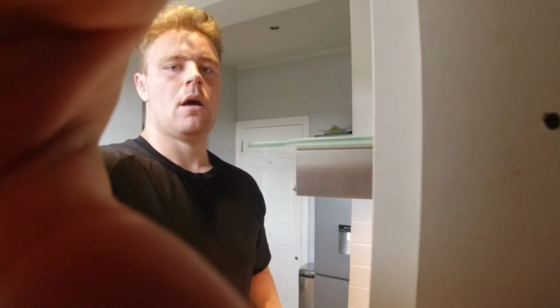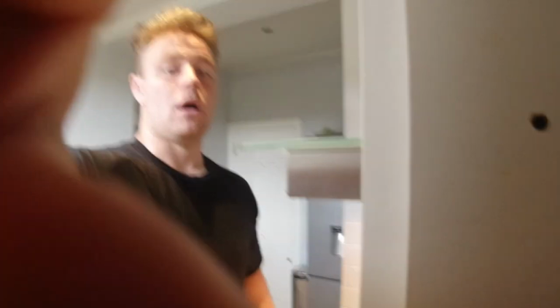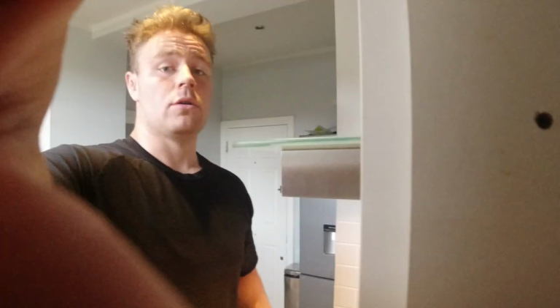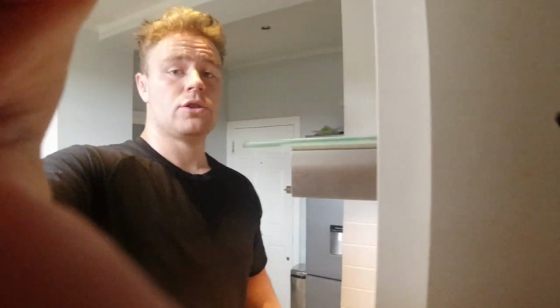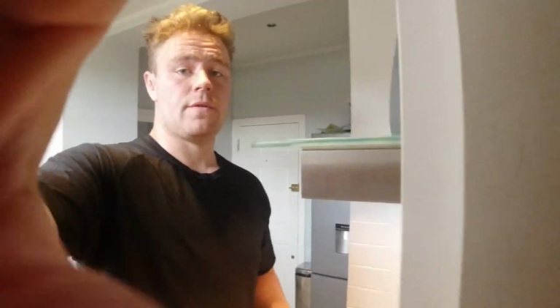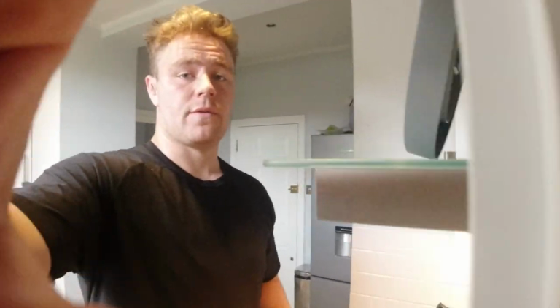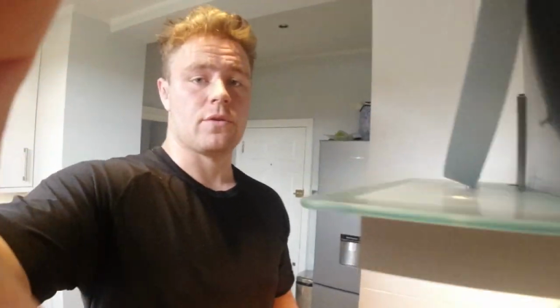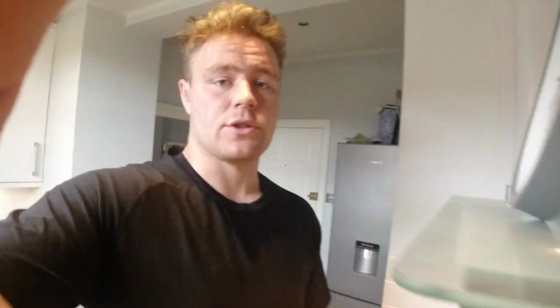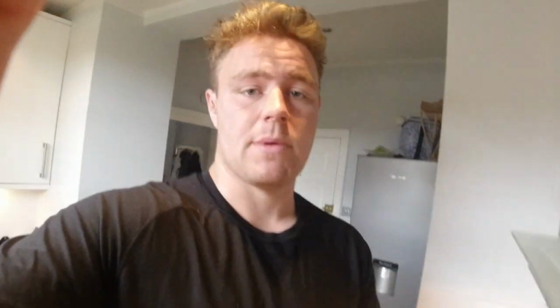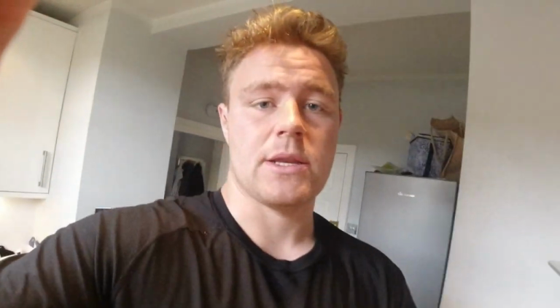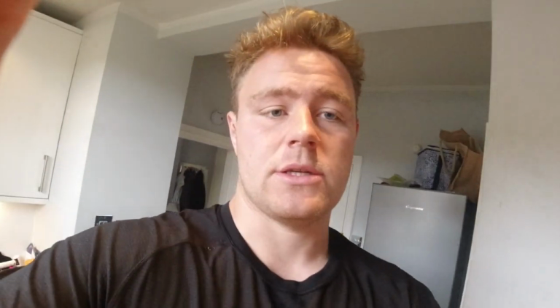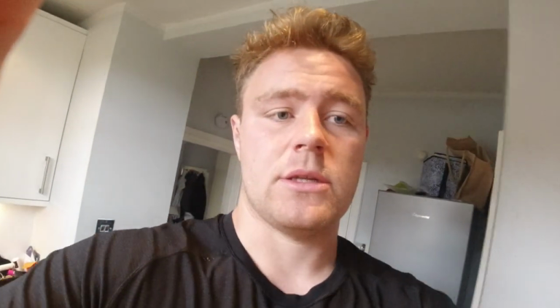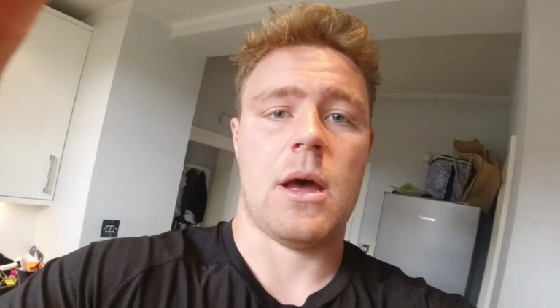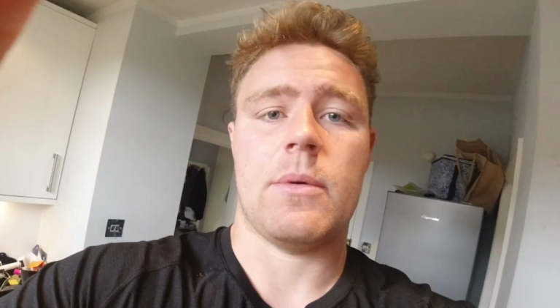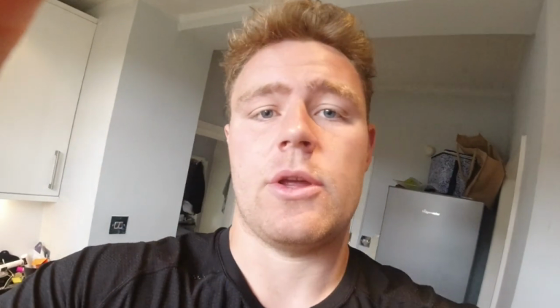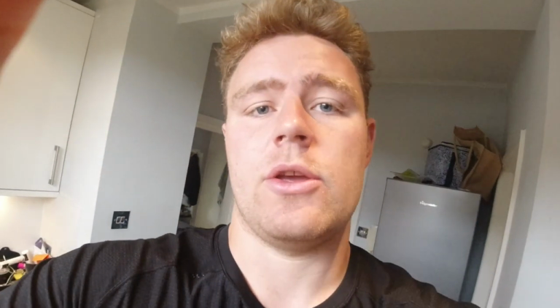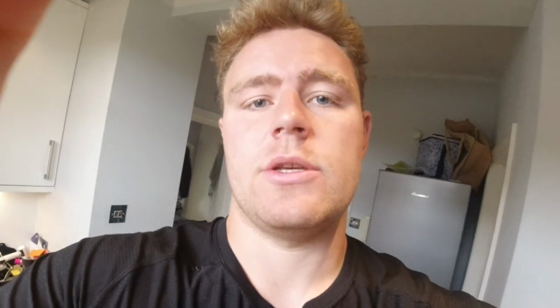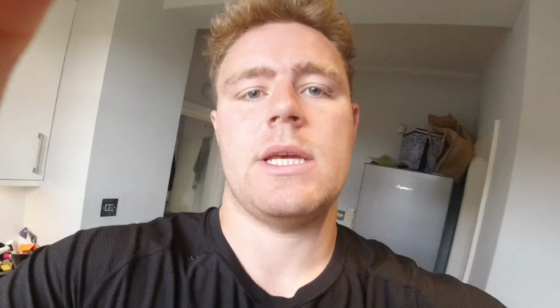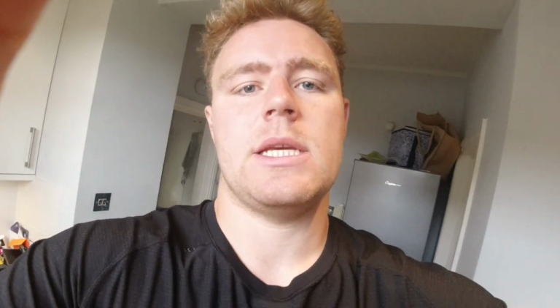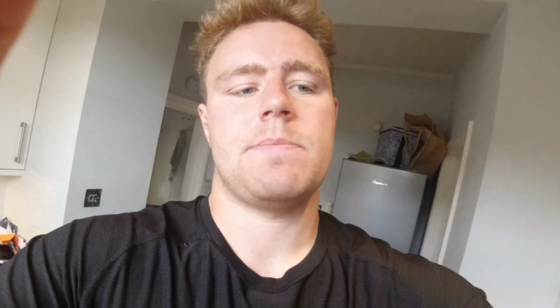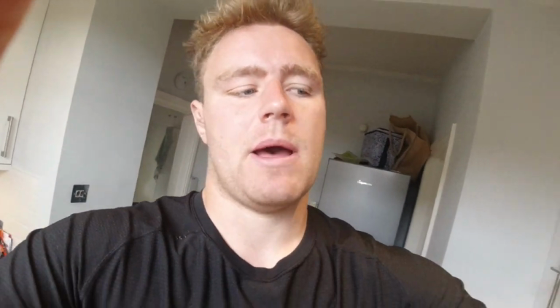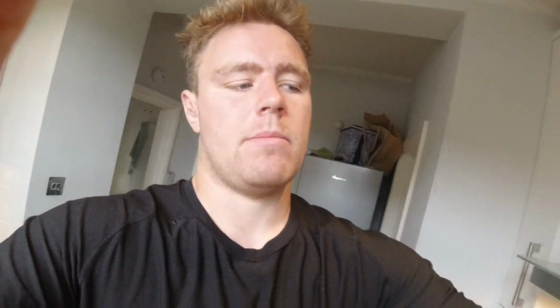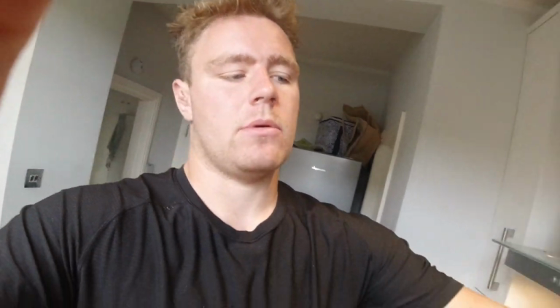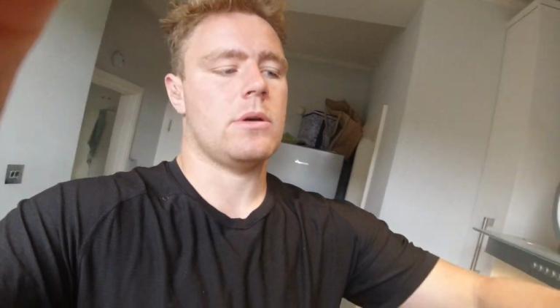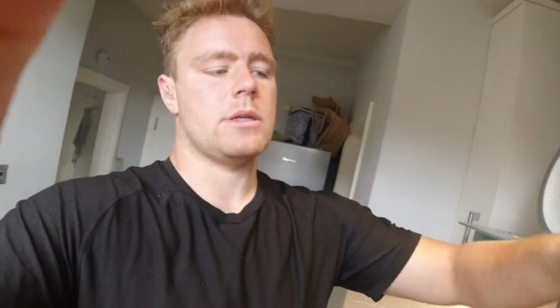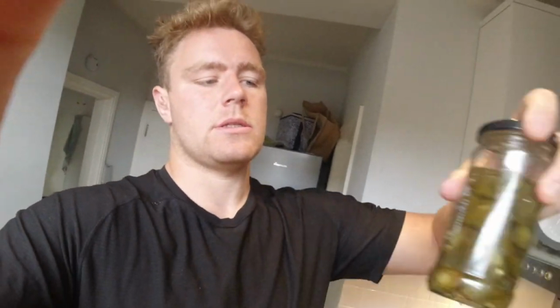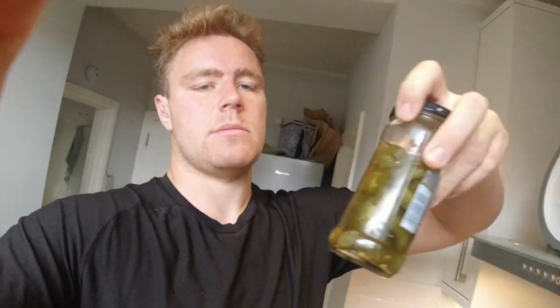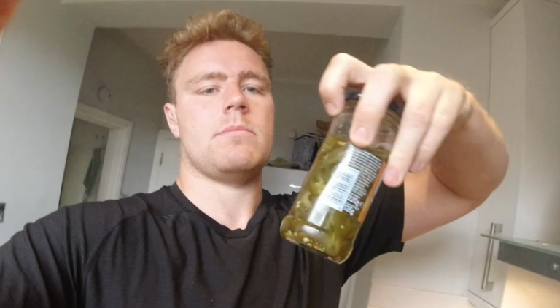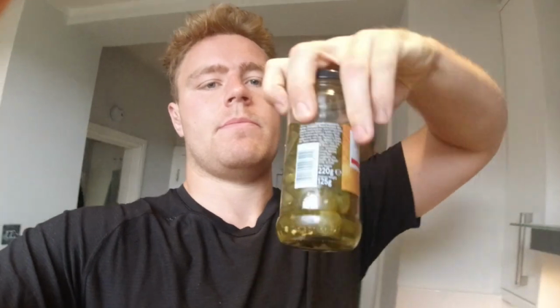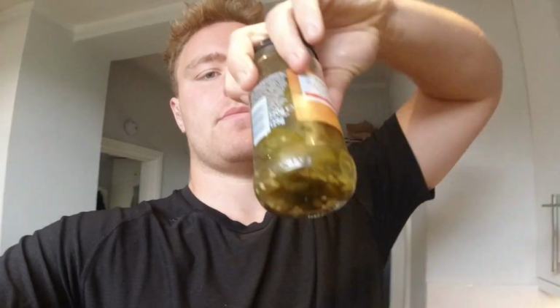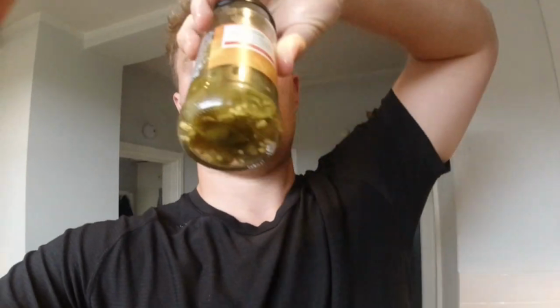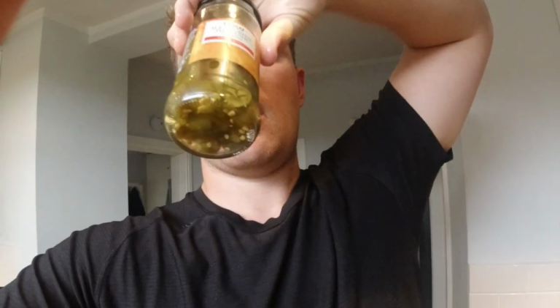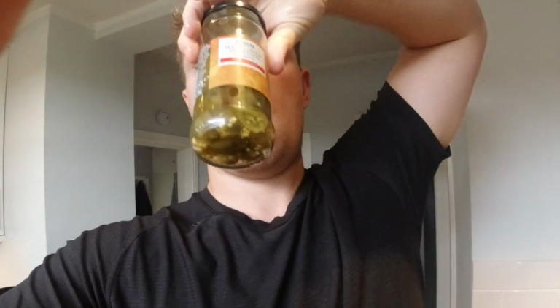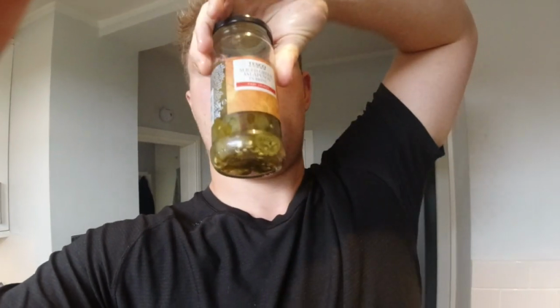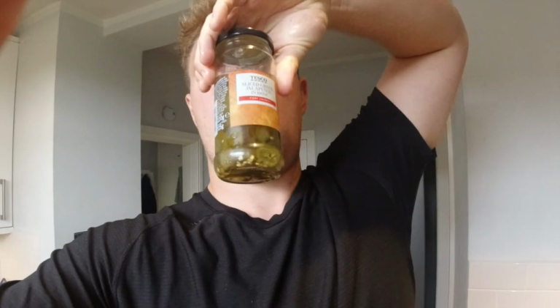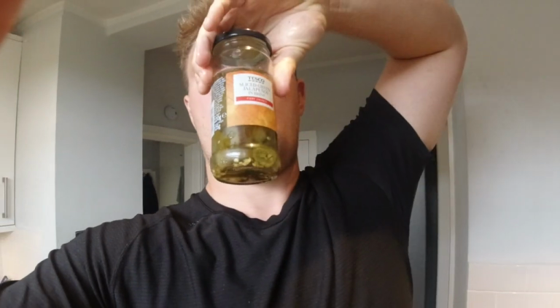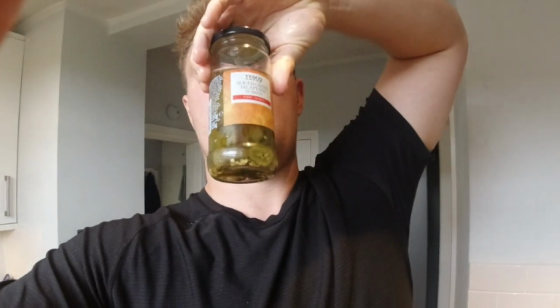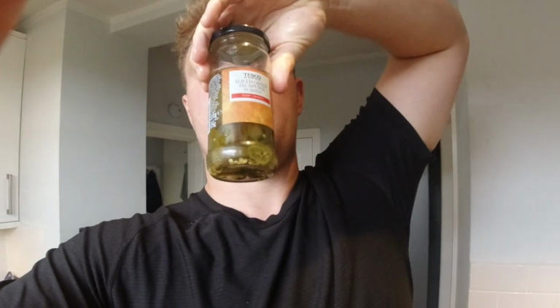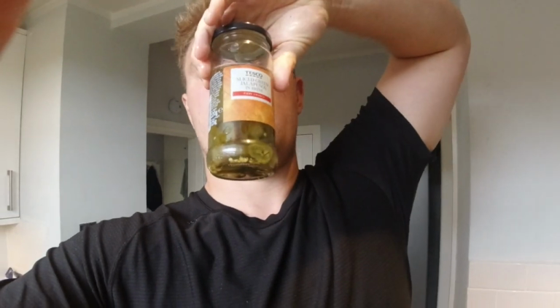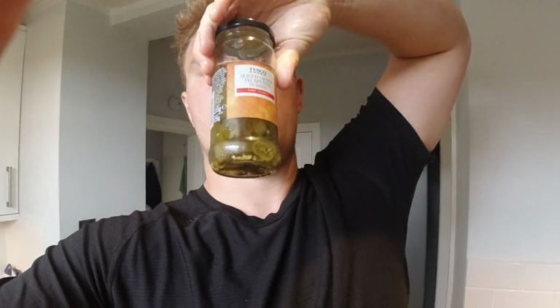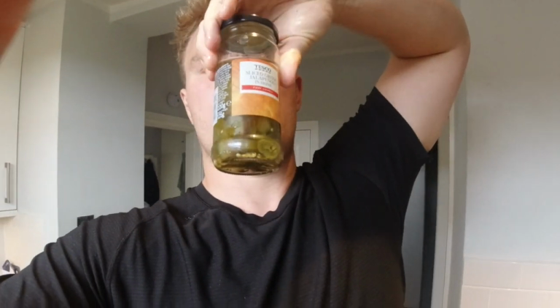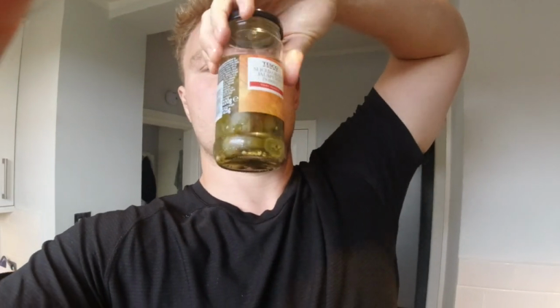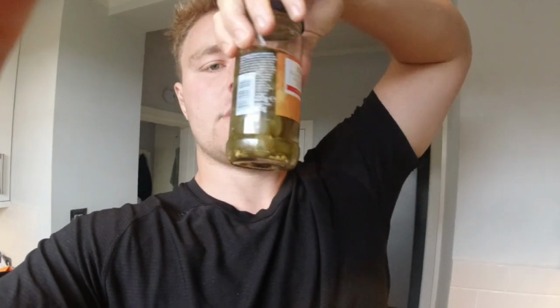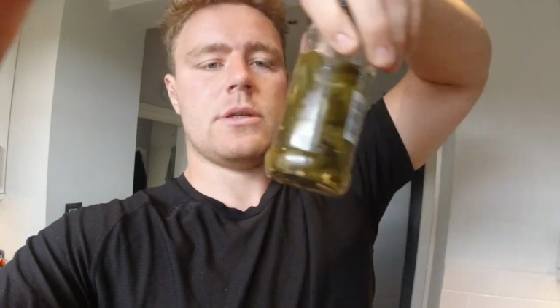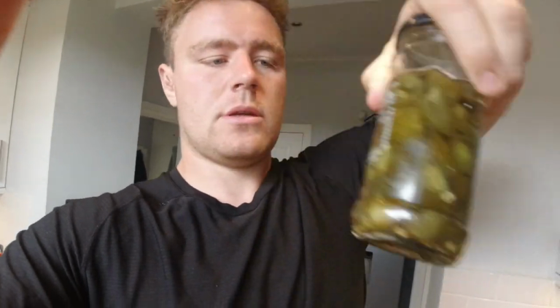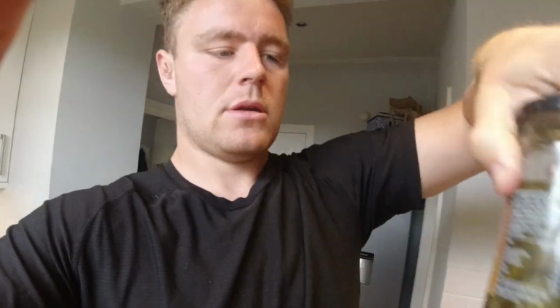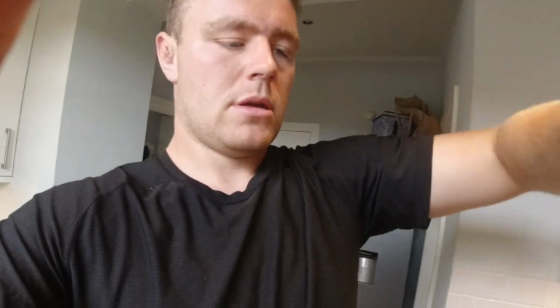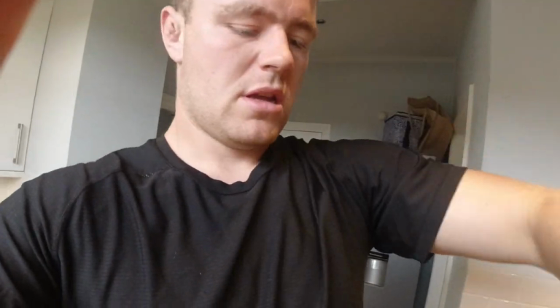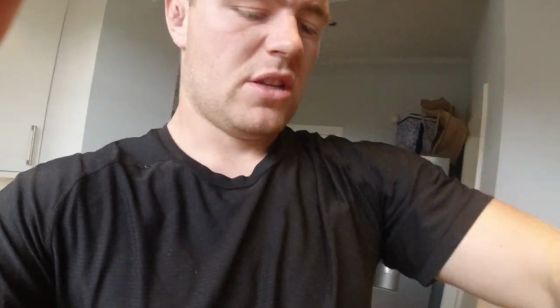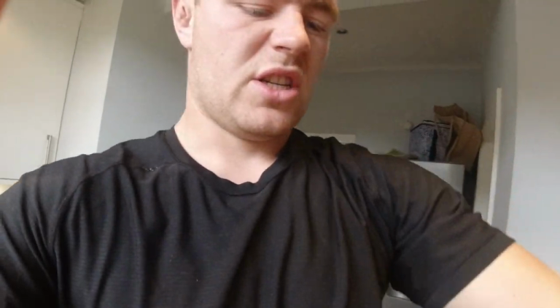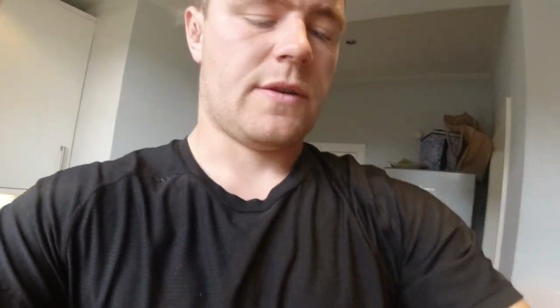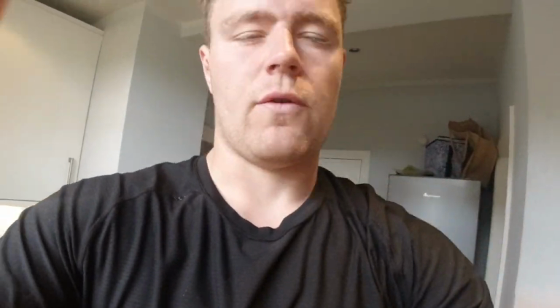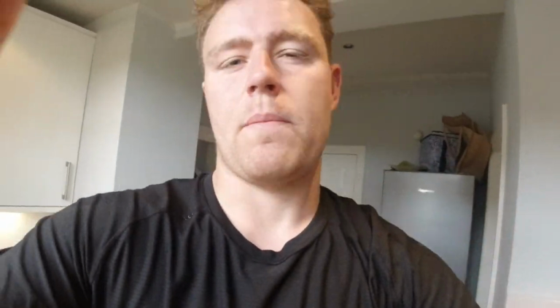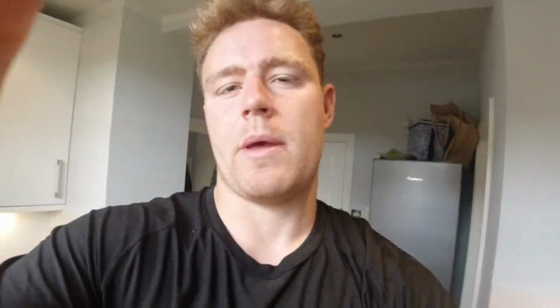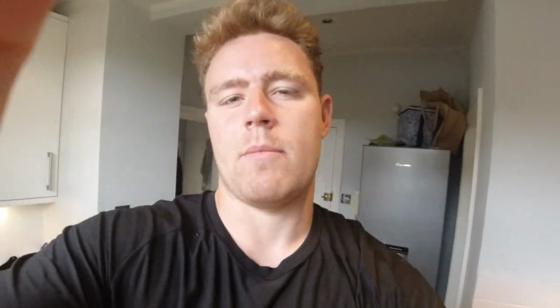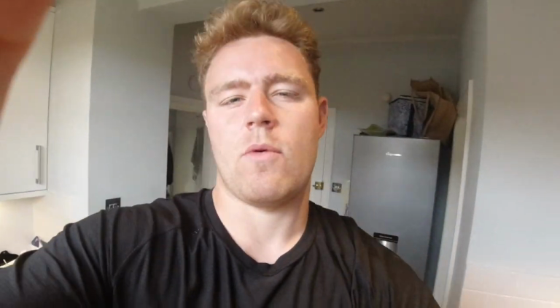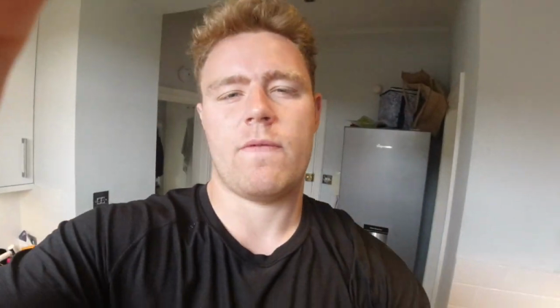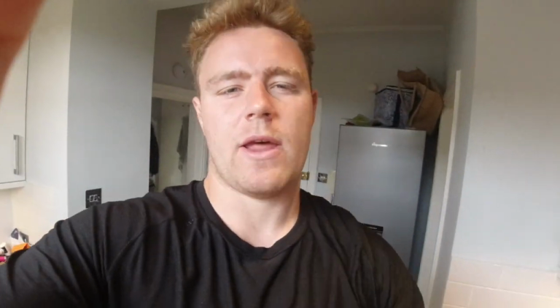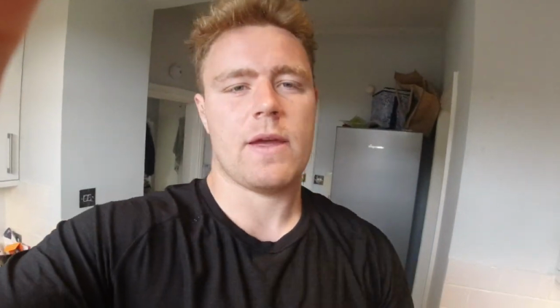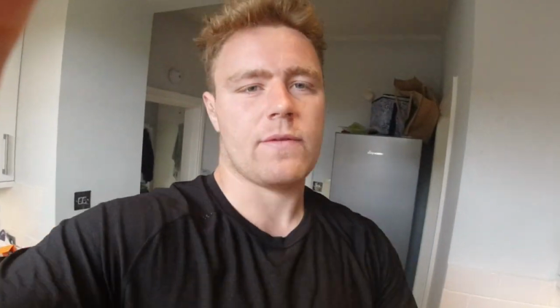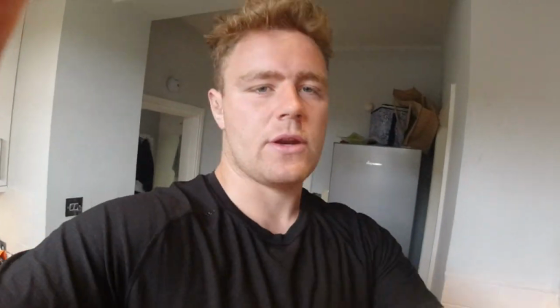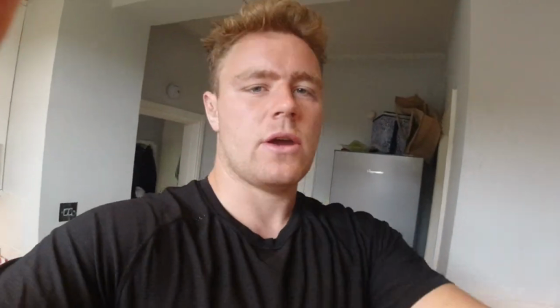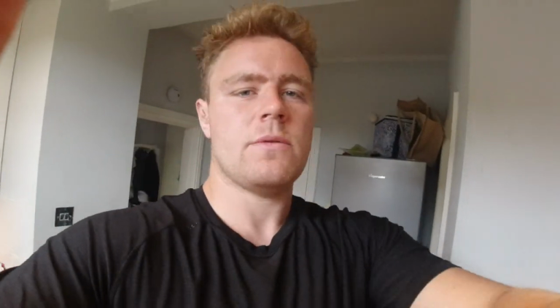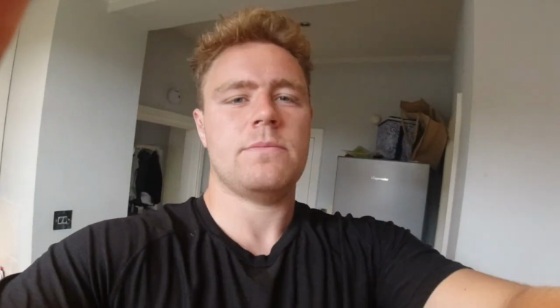I also forgot to mention that I'm going to use these bad boys — some jalapeños — just for a bit more flavour, you know?